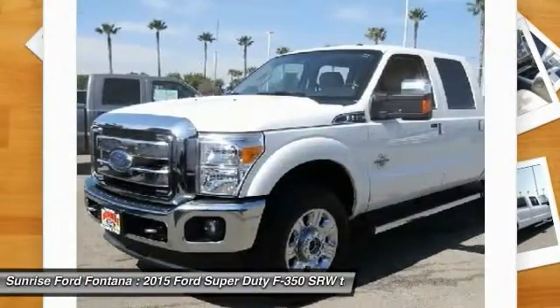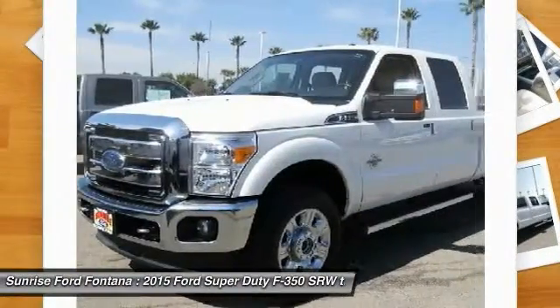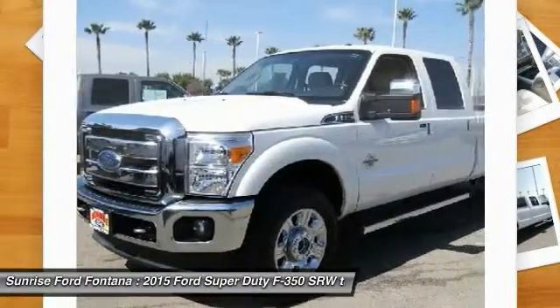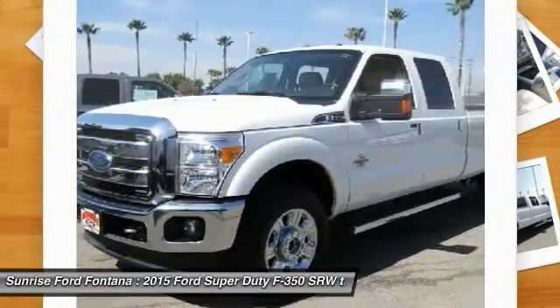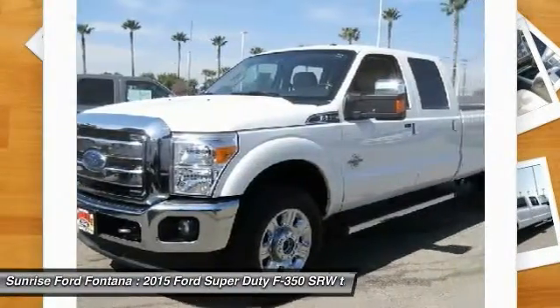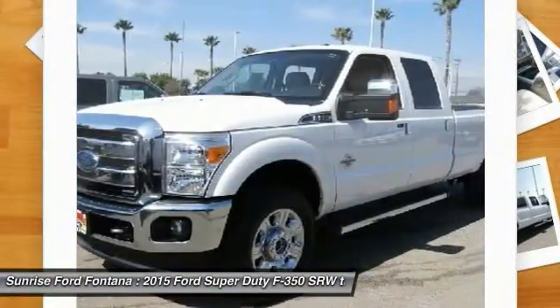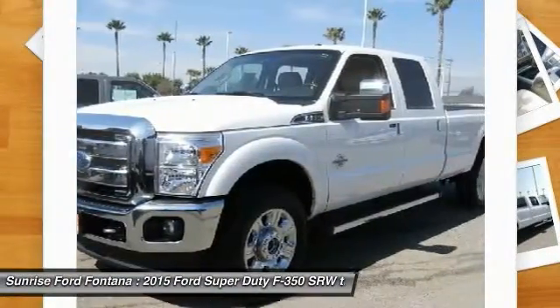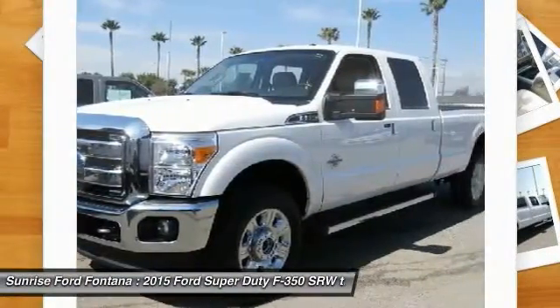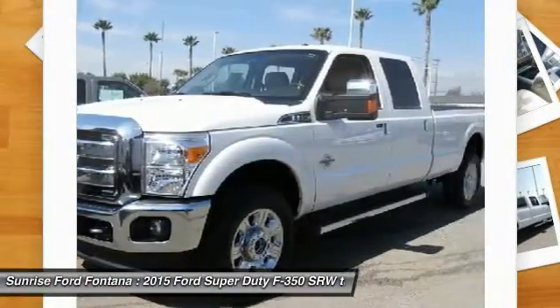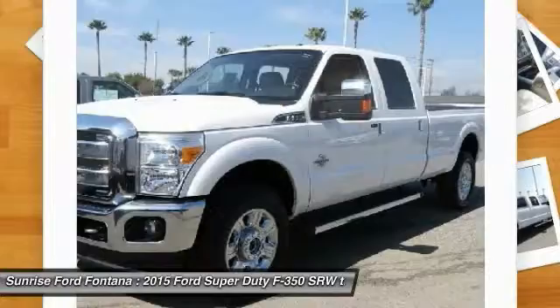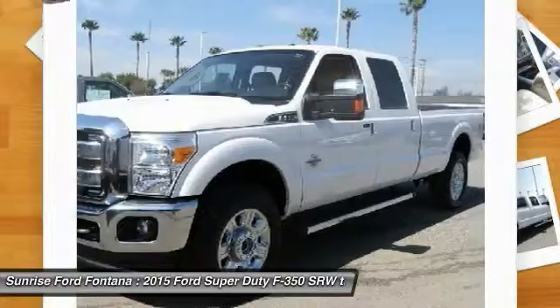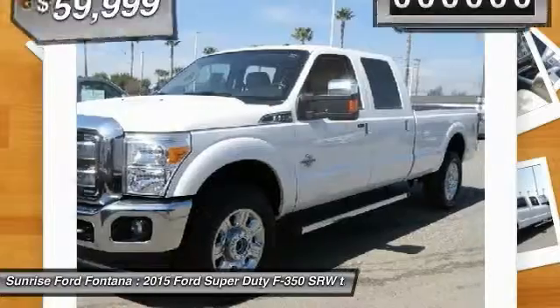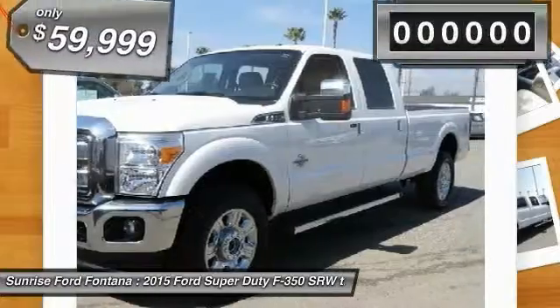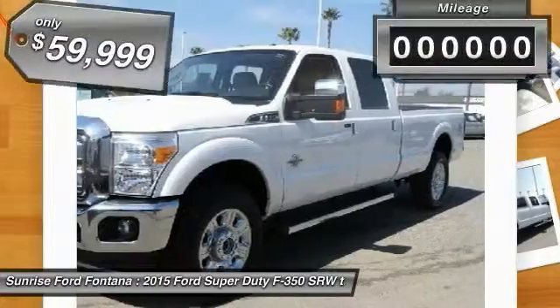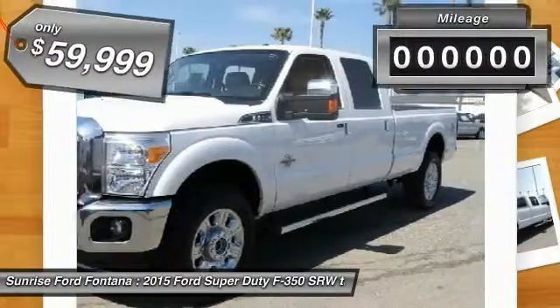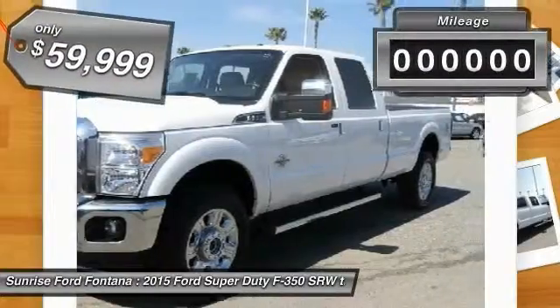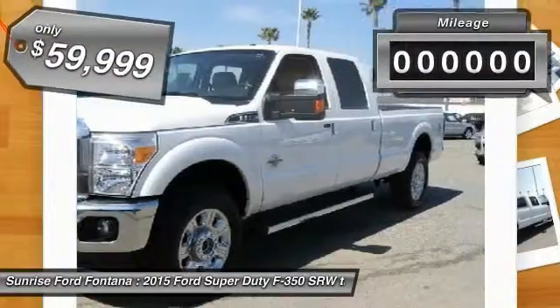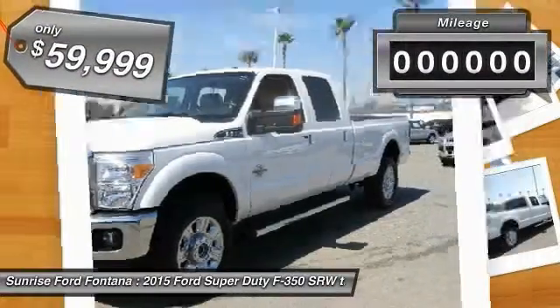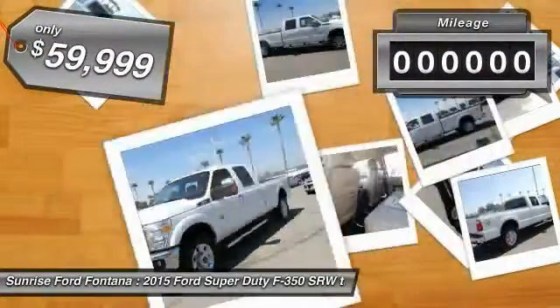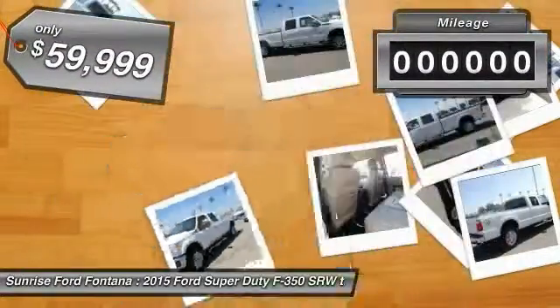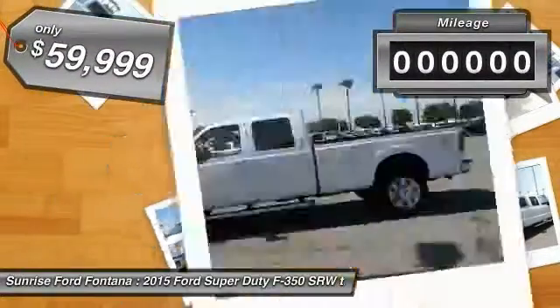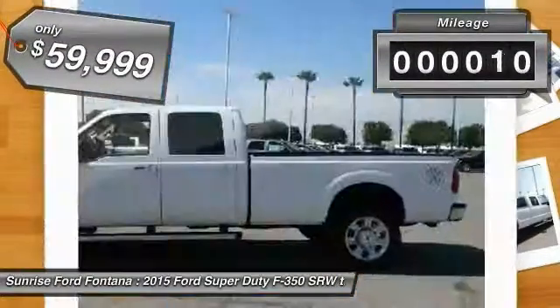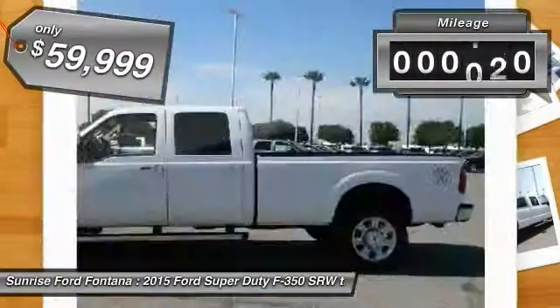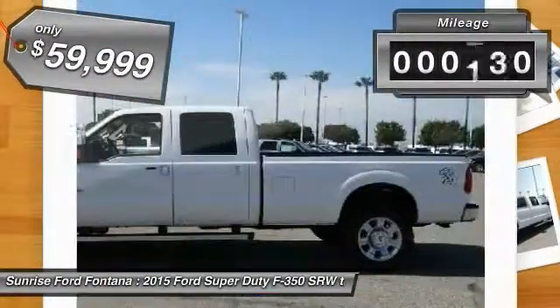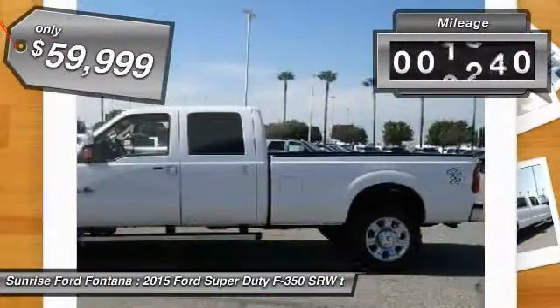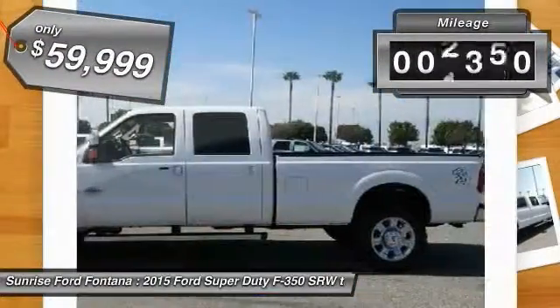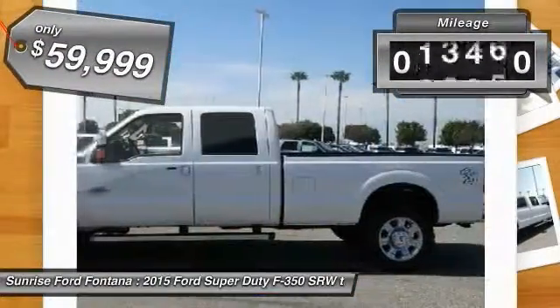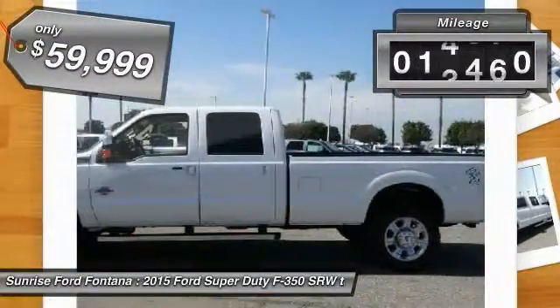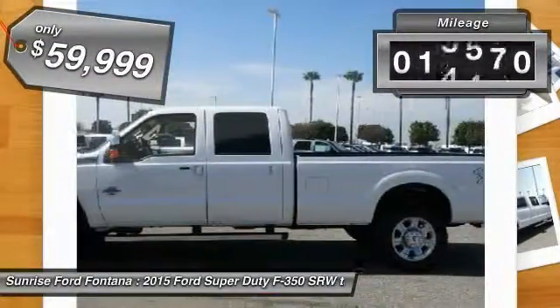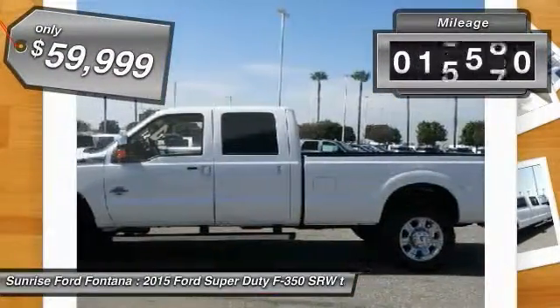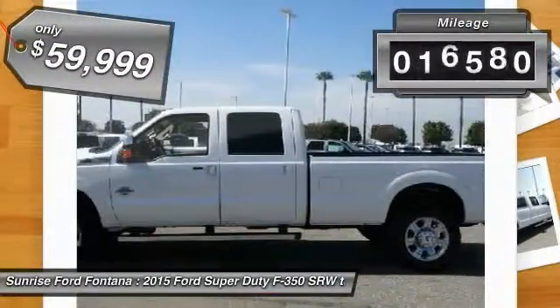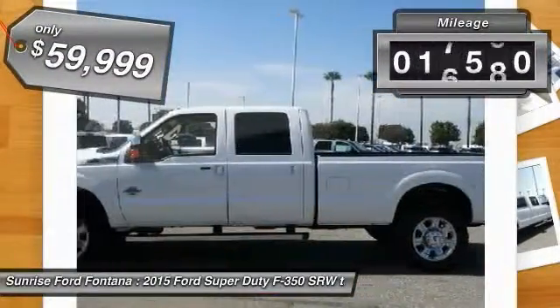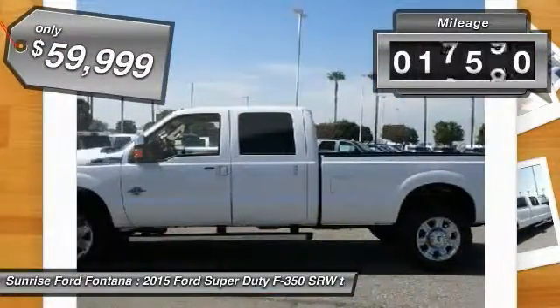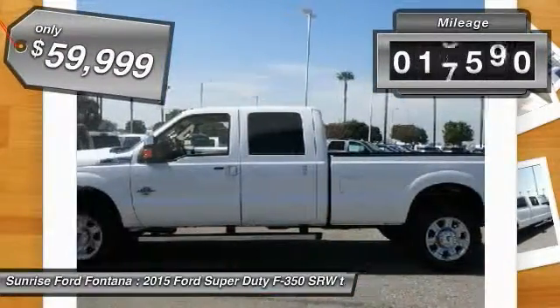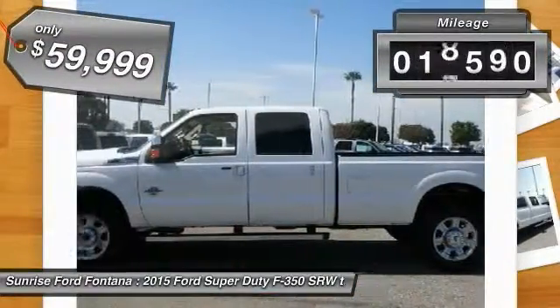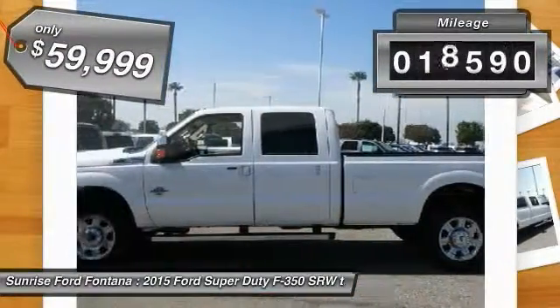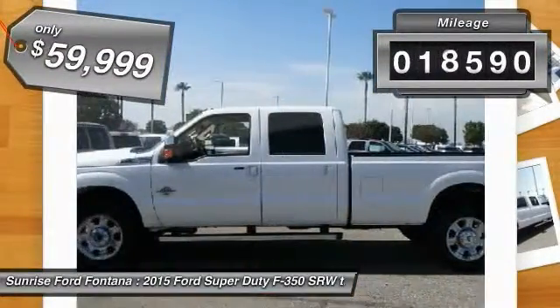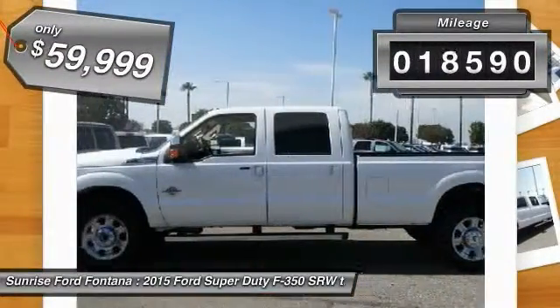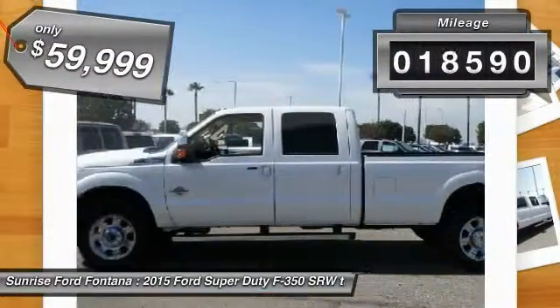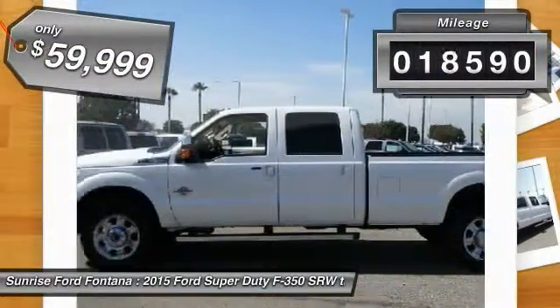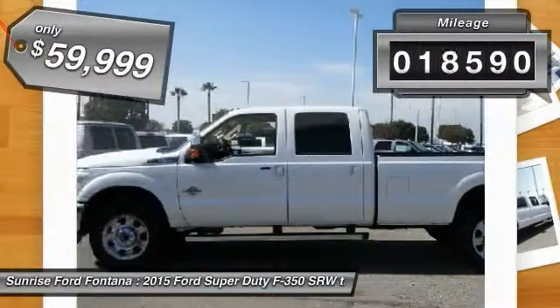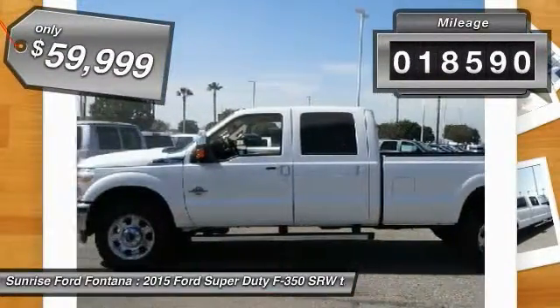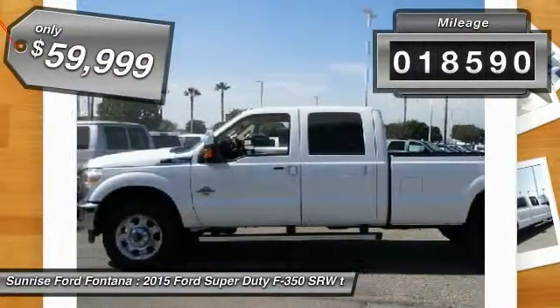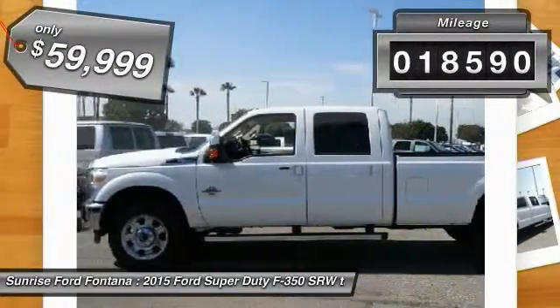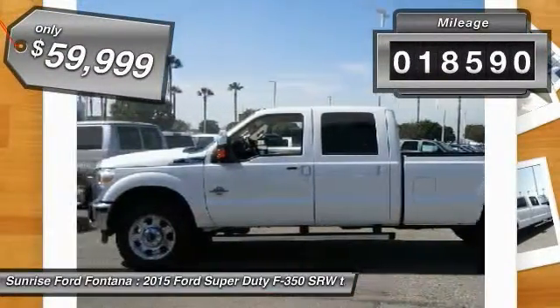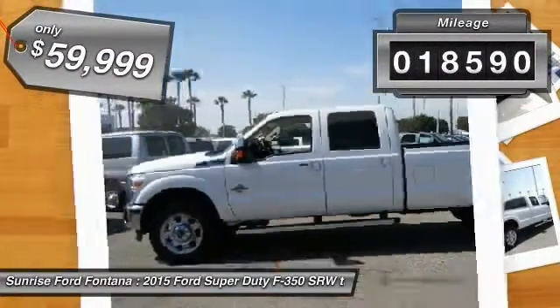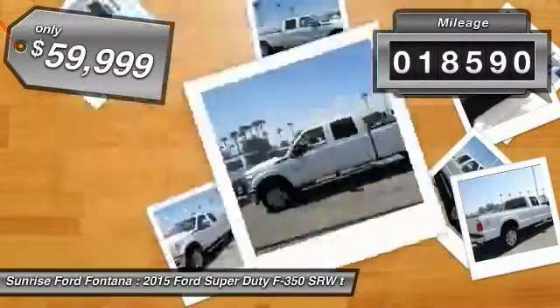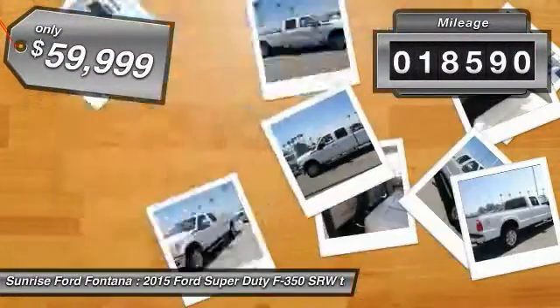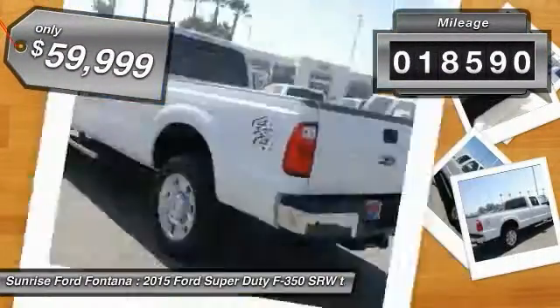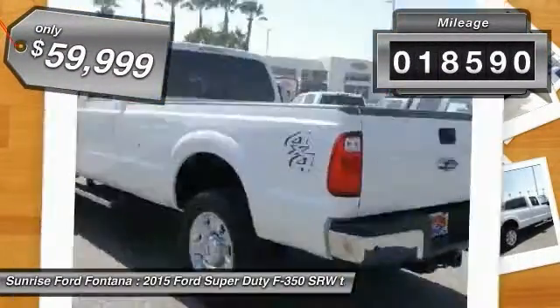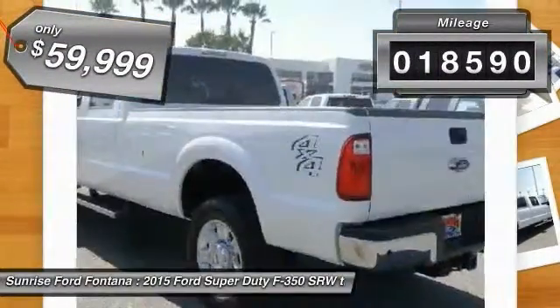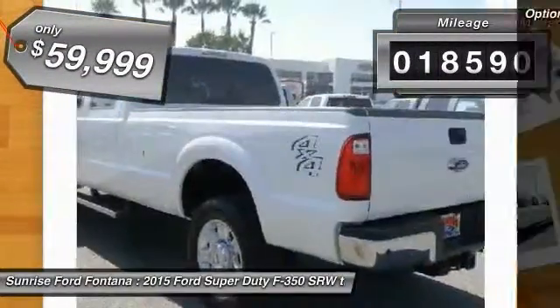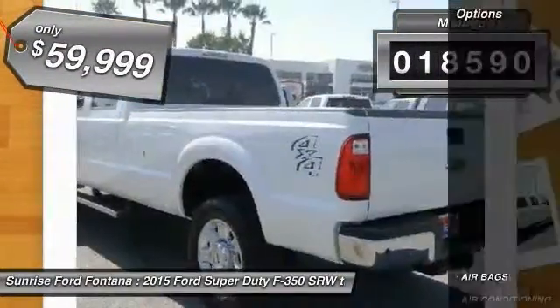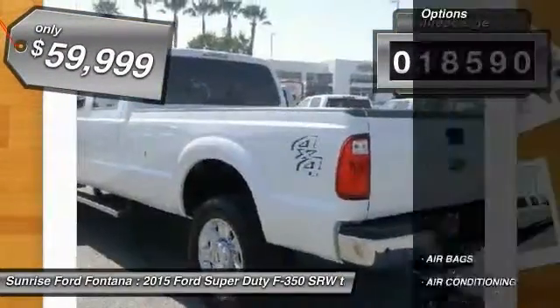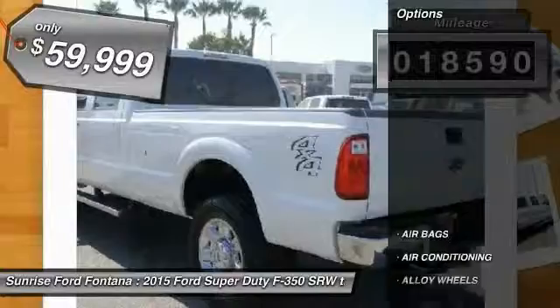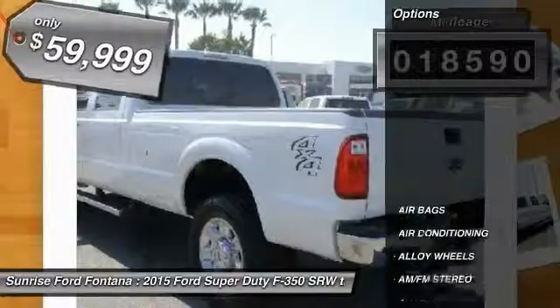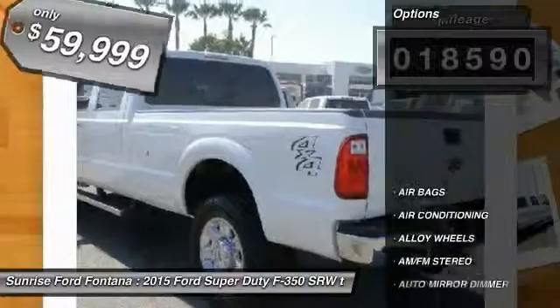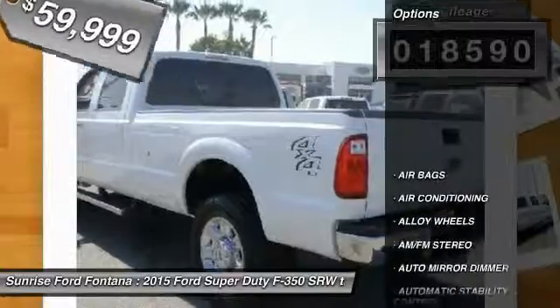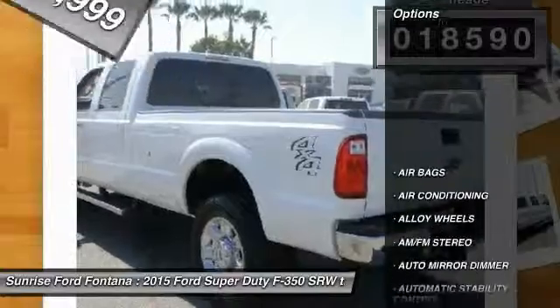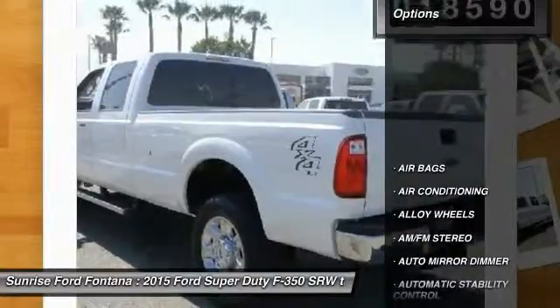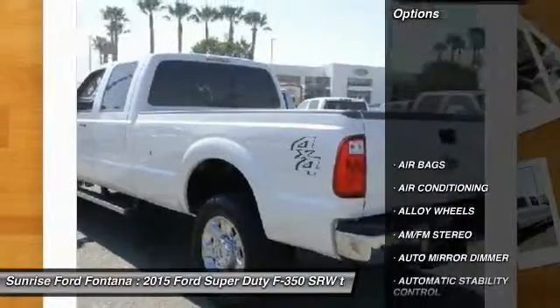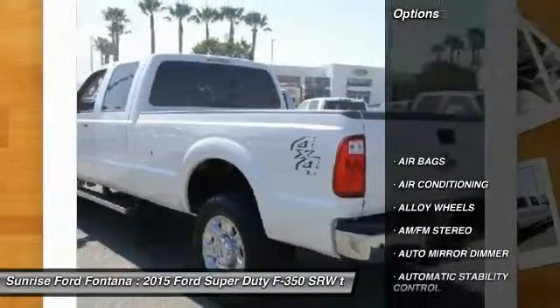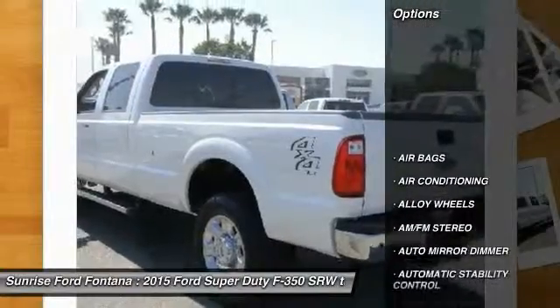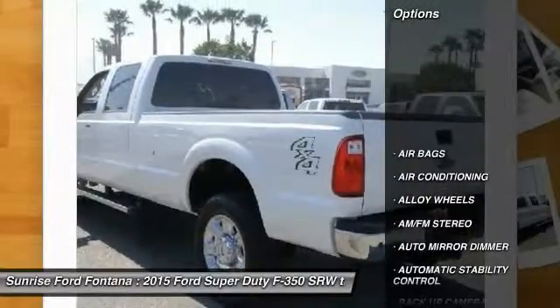Ford F-350 Super Duty. This vehicle has less than 20,000 miles. Here are some of this vehicle's great options.